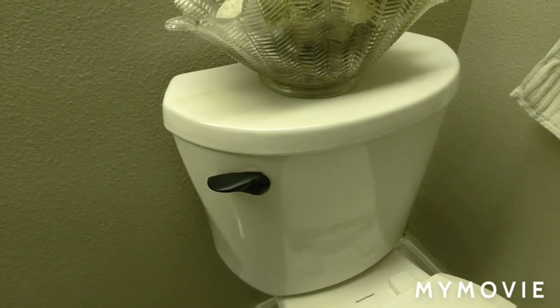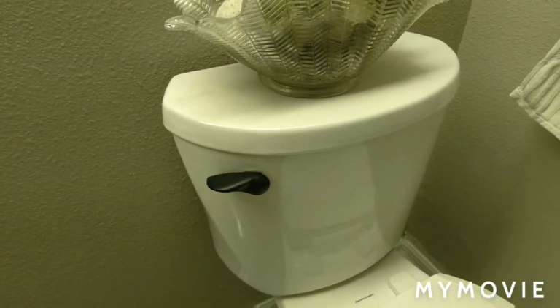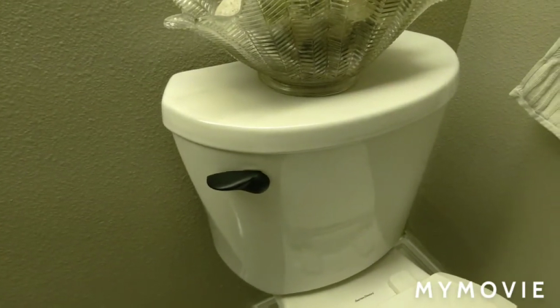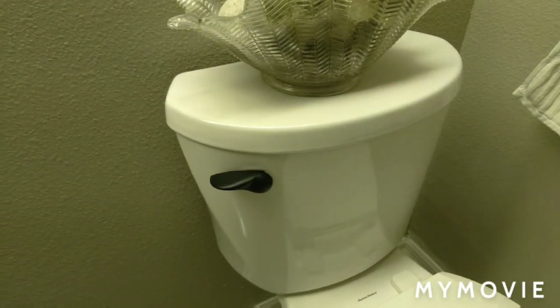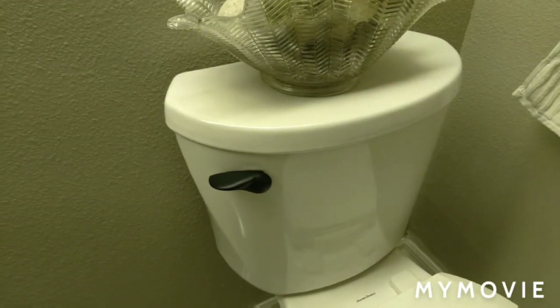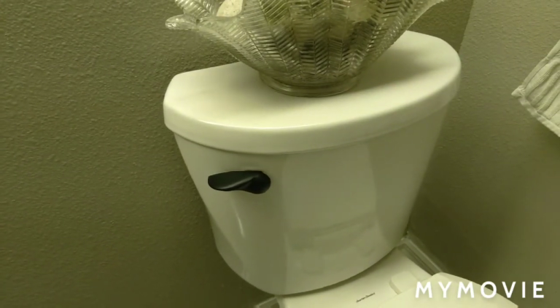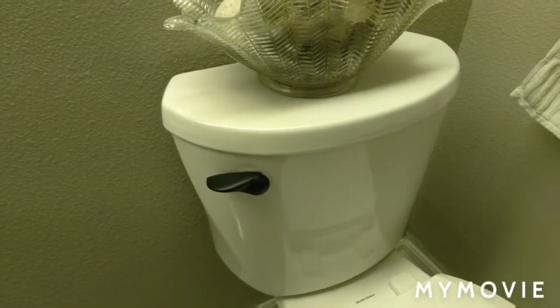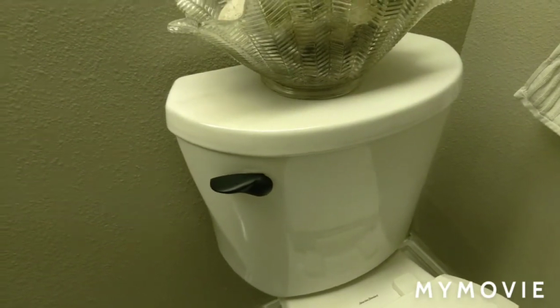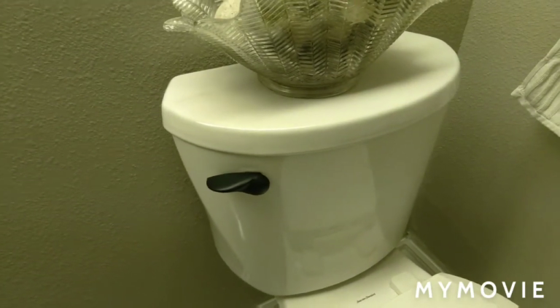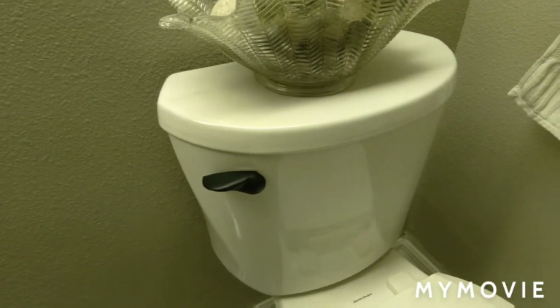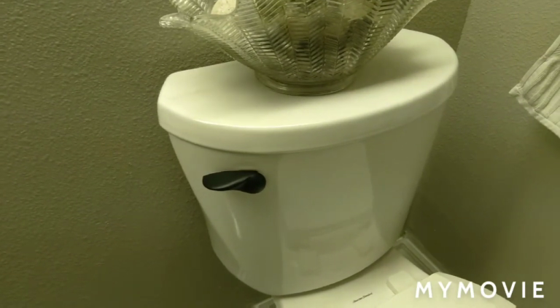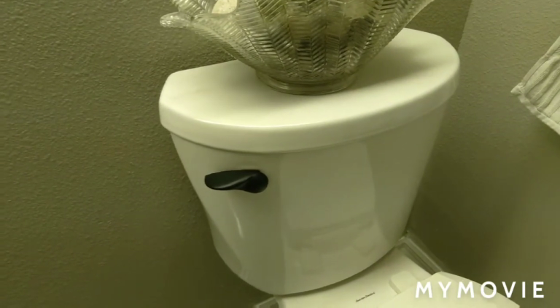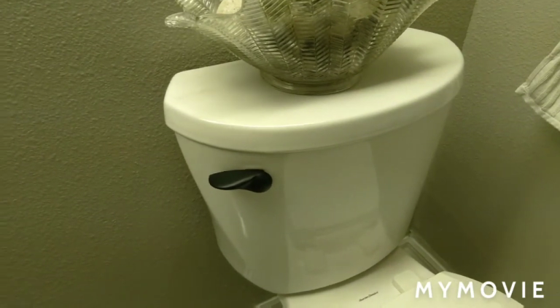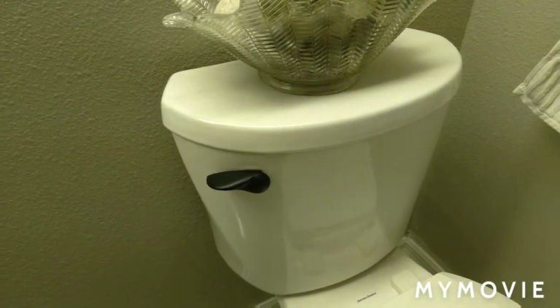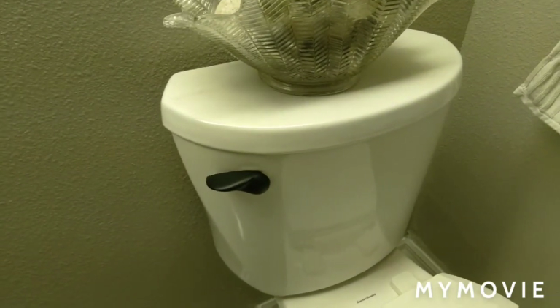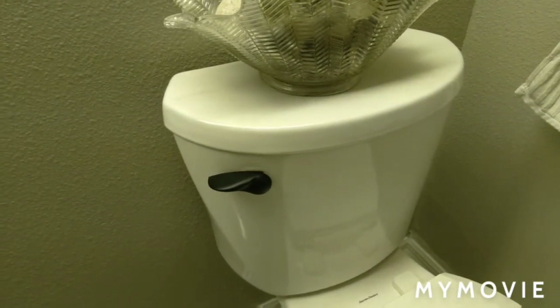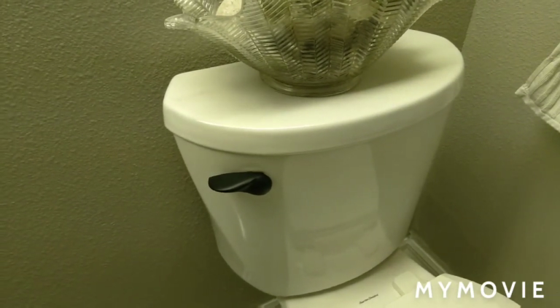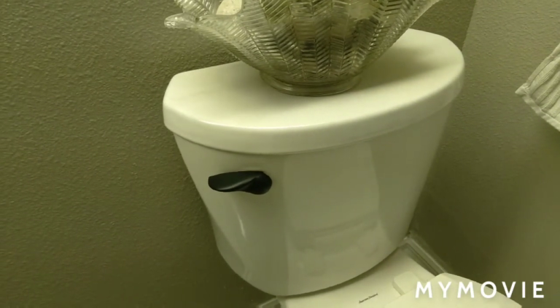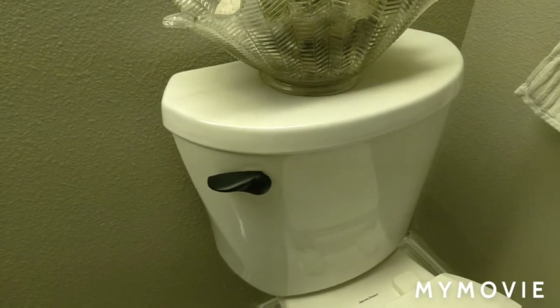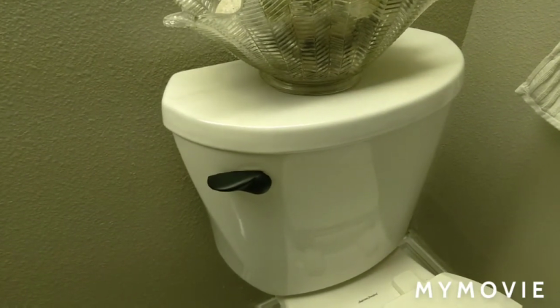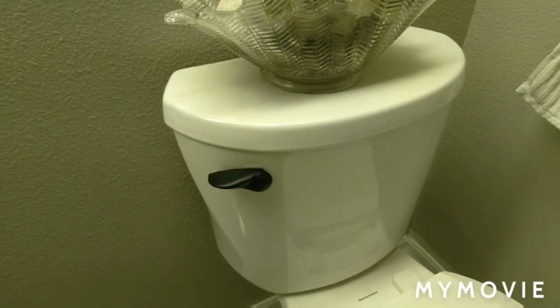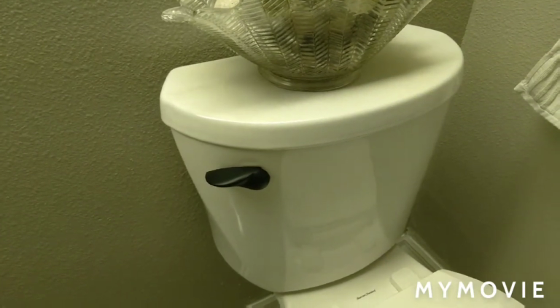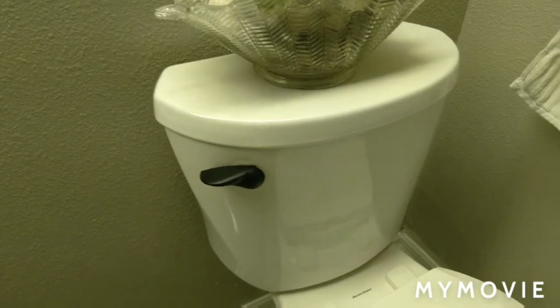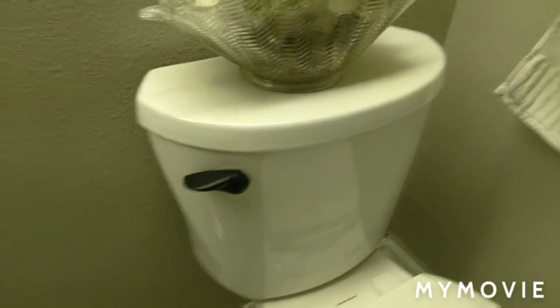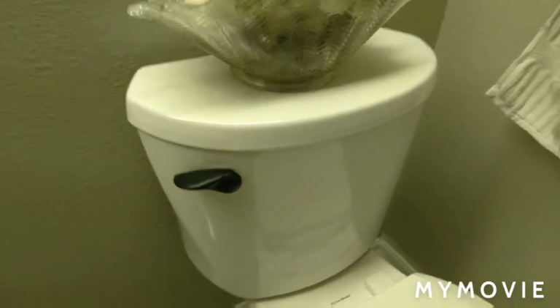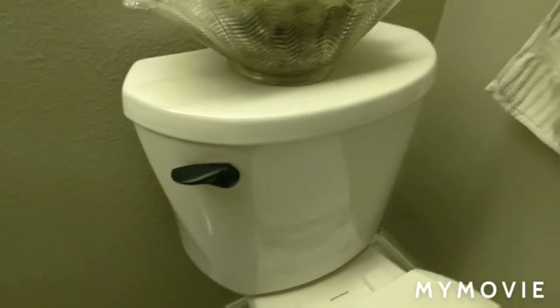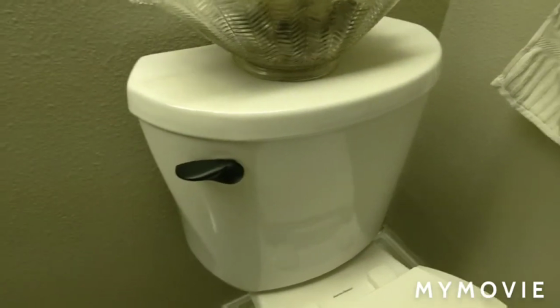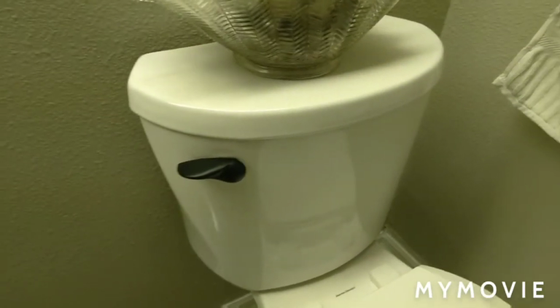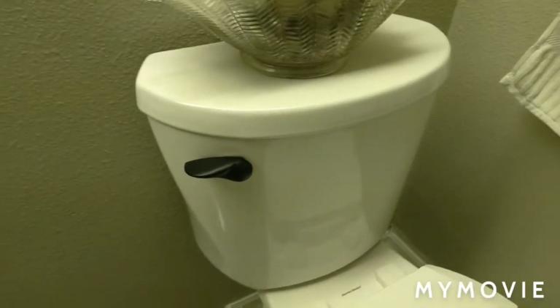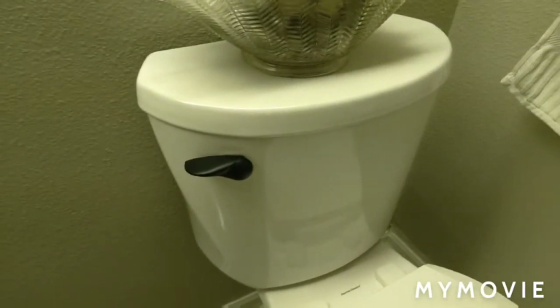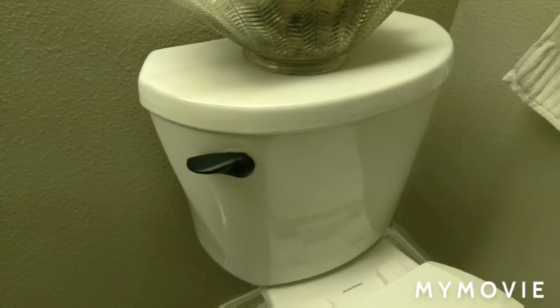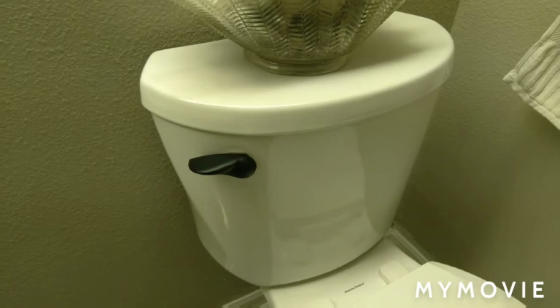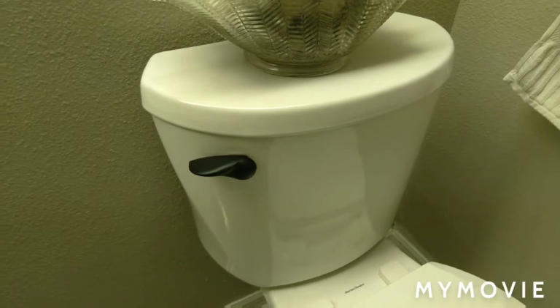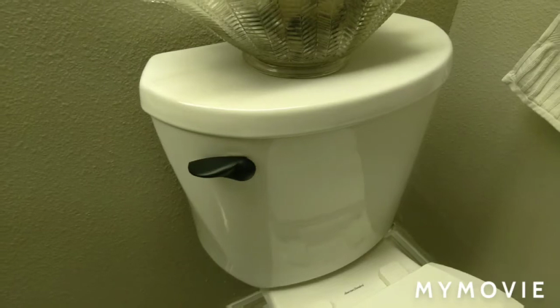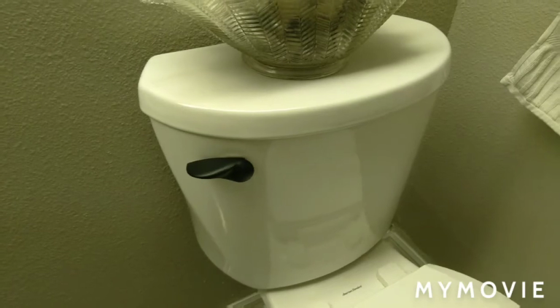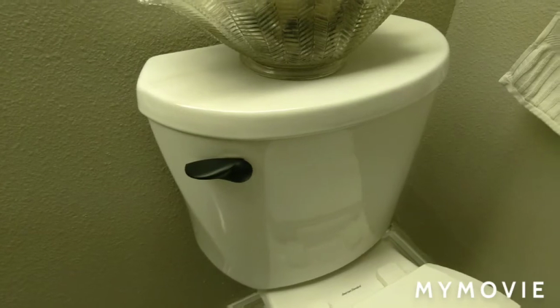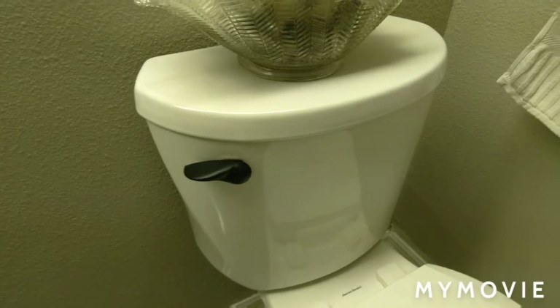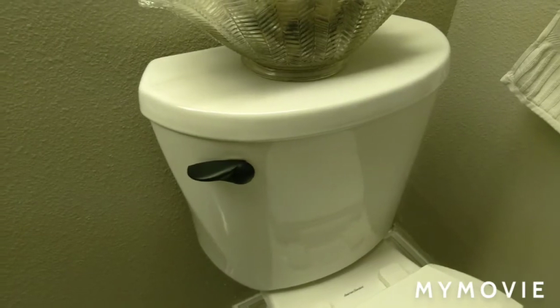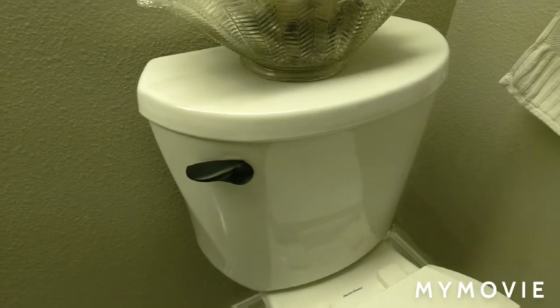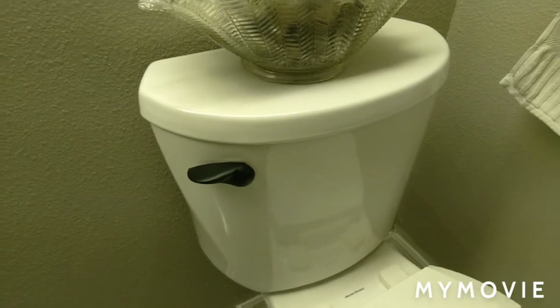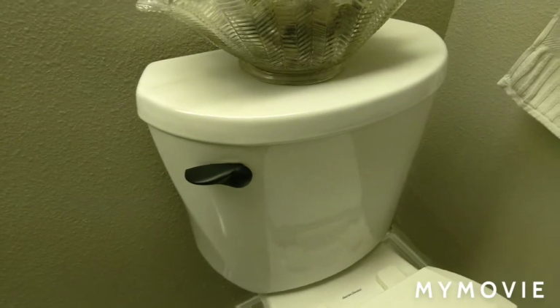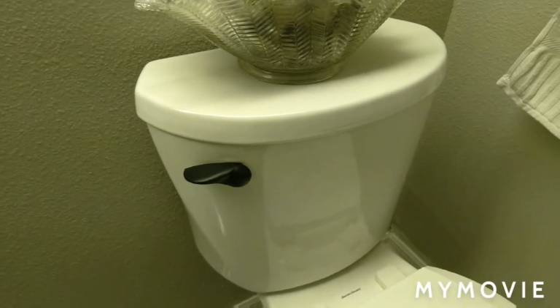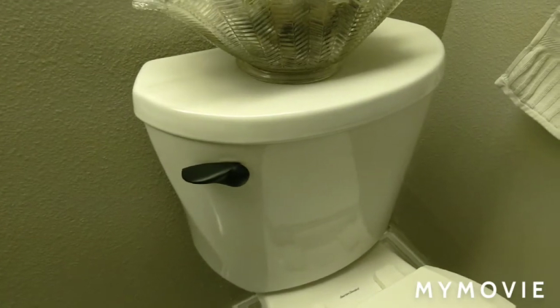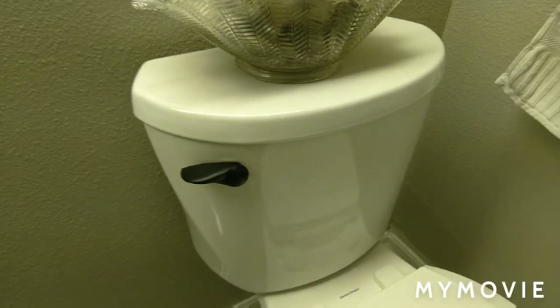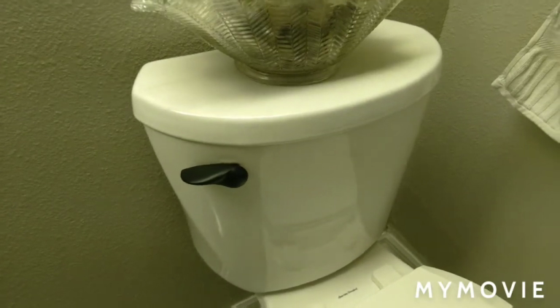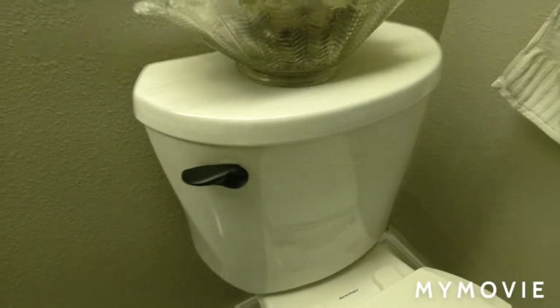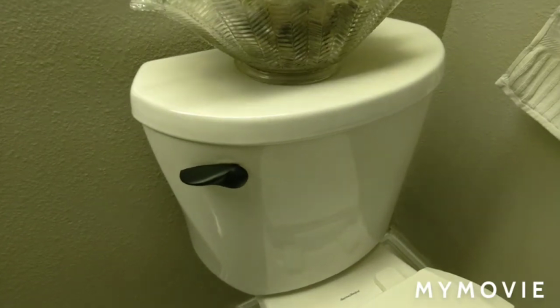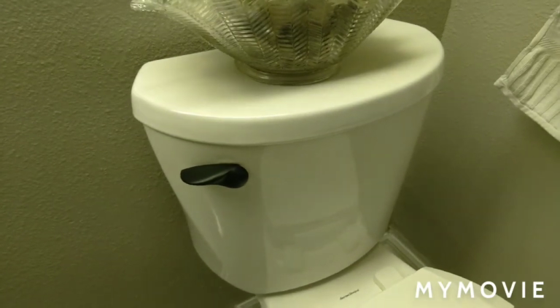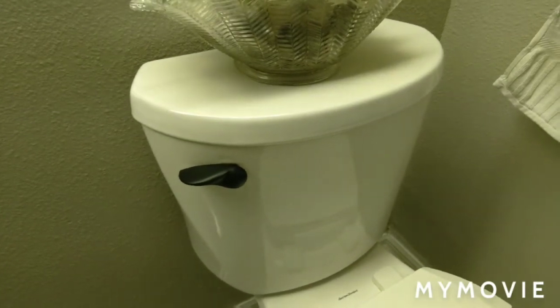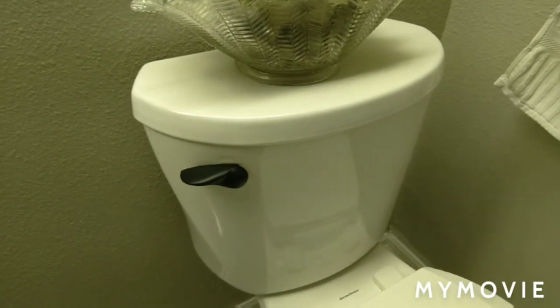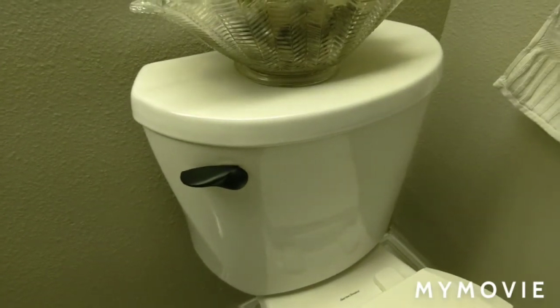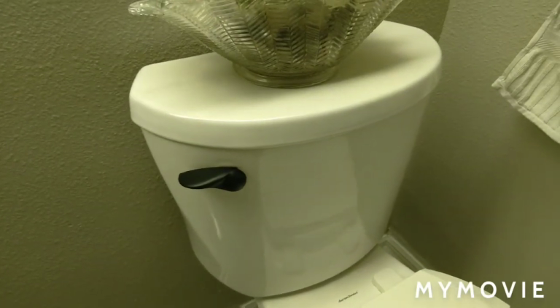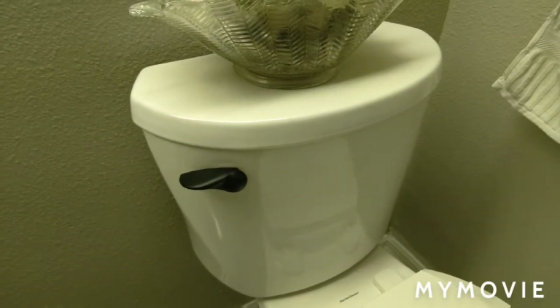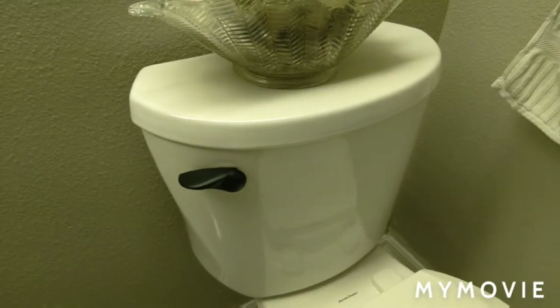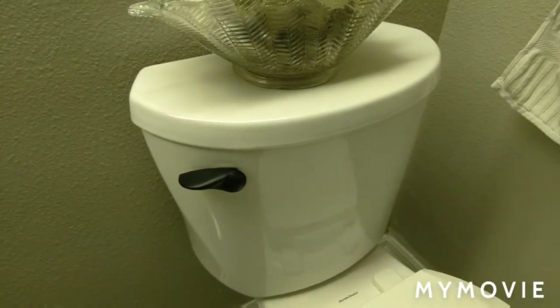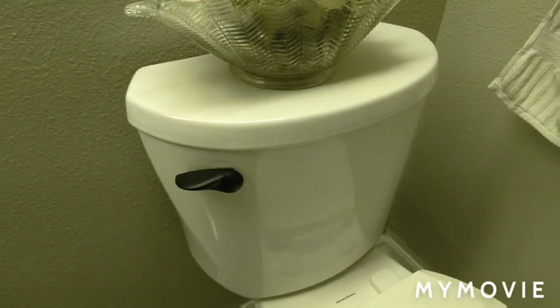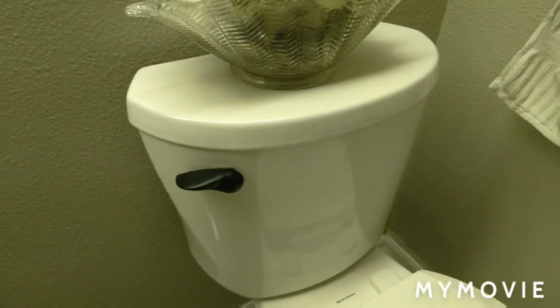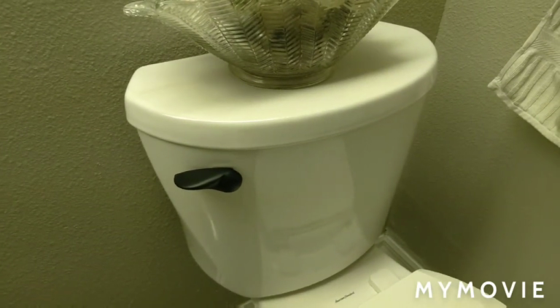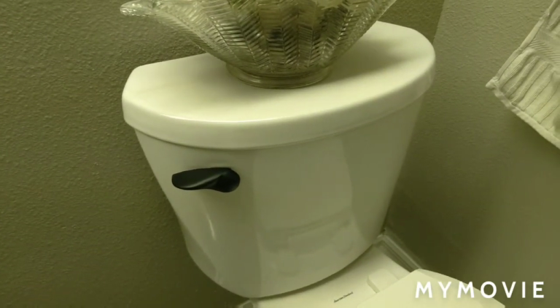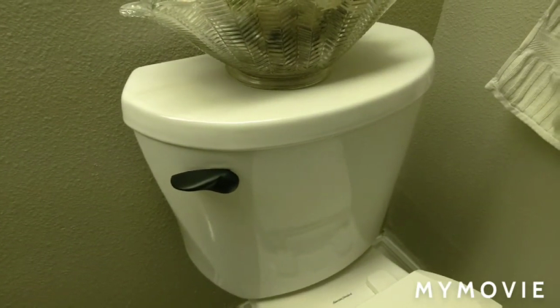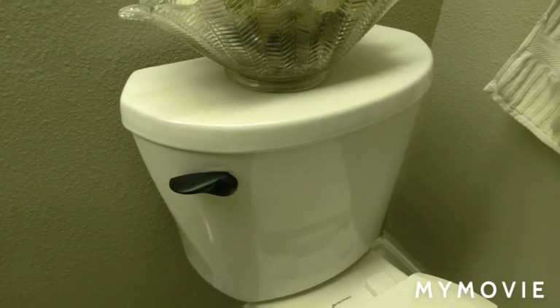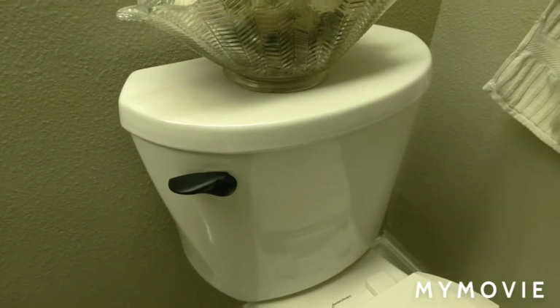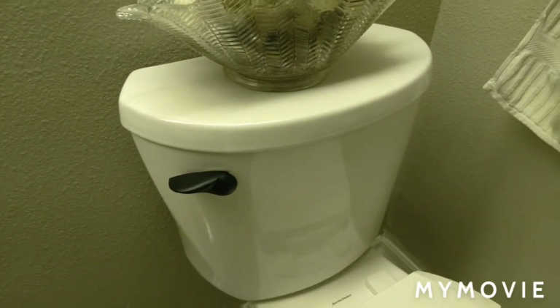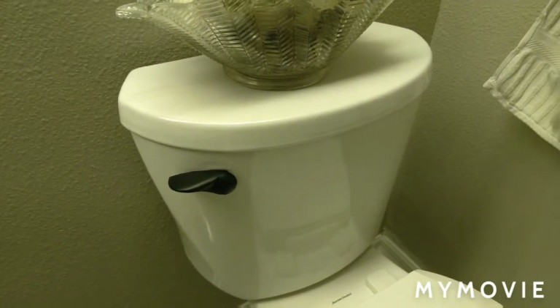It no longer looks cheap — it looks like you bought it for about $60. Let me show you how to remove the handle.